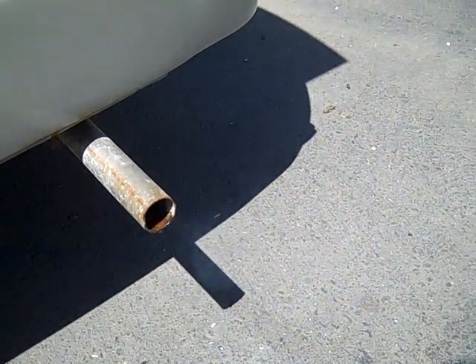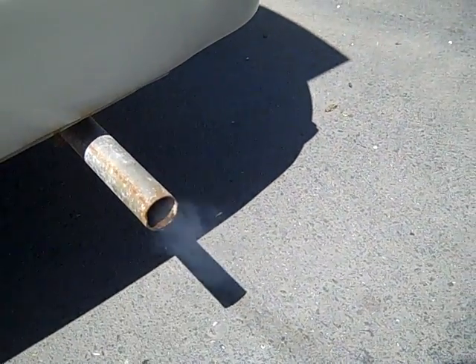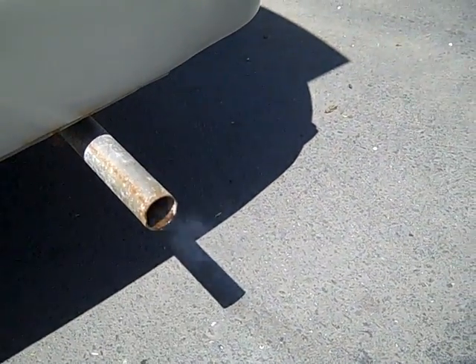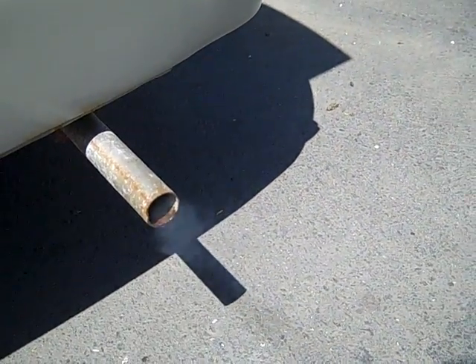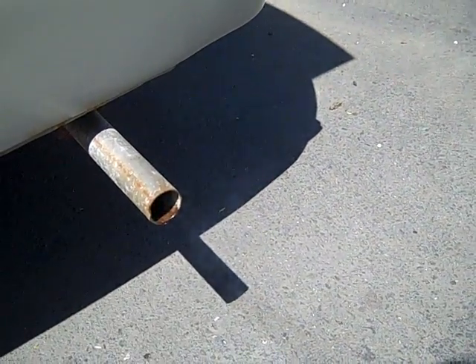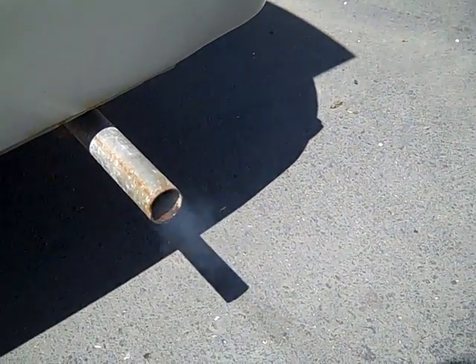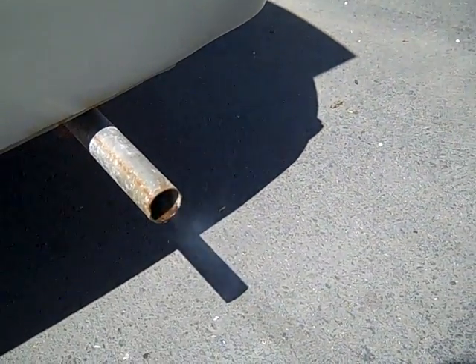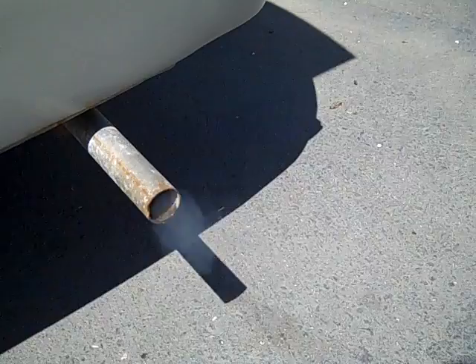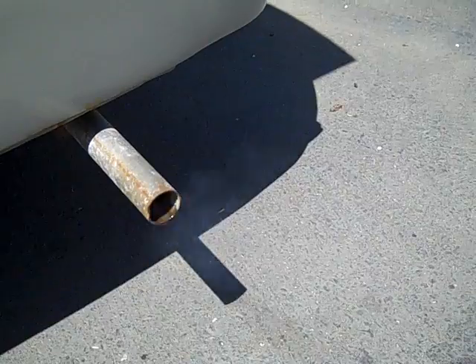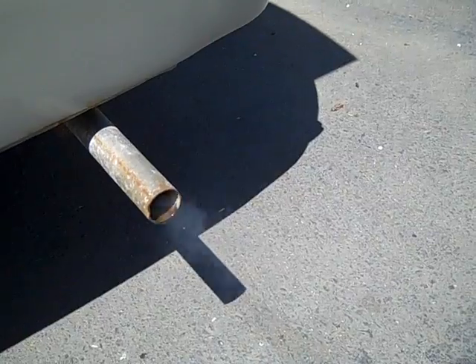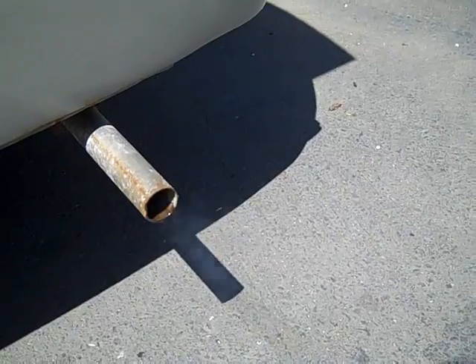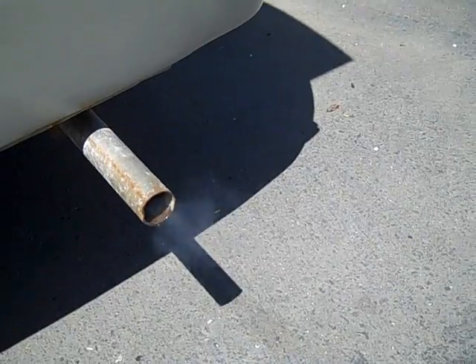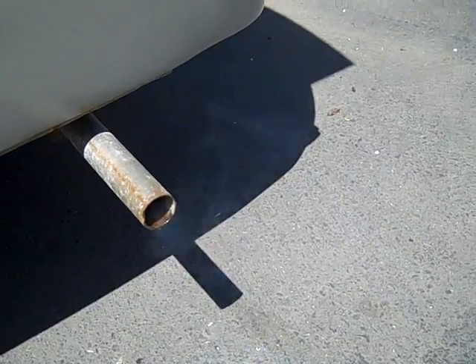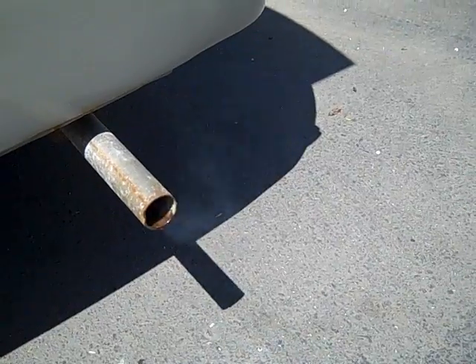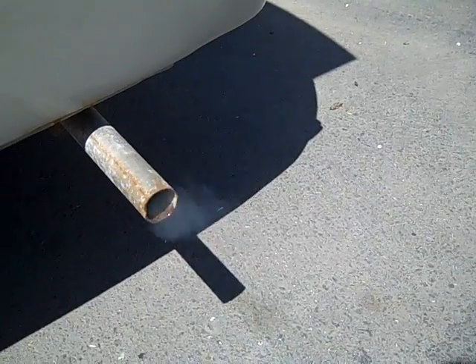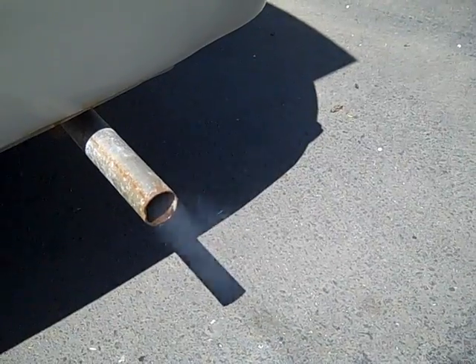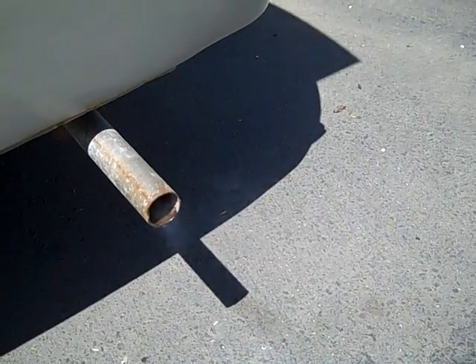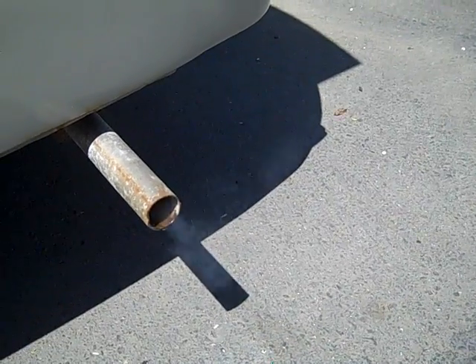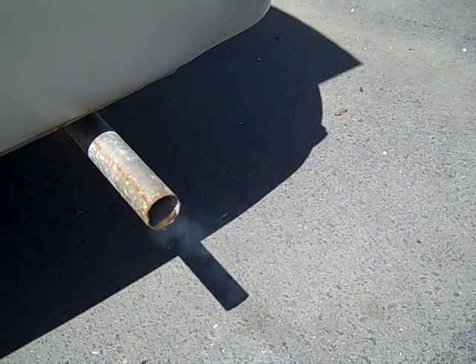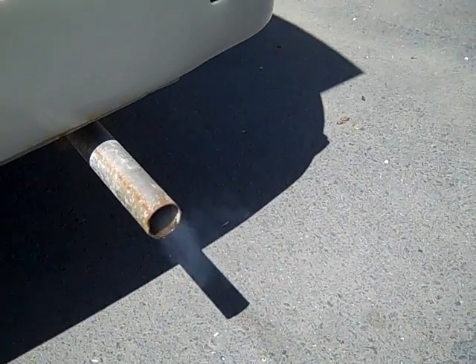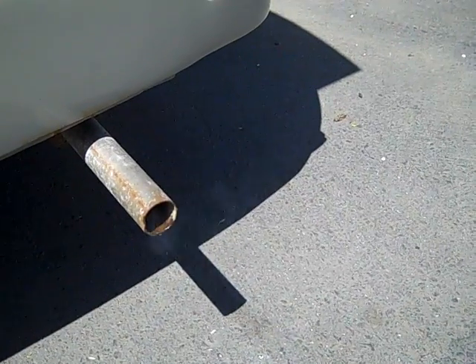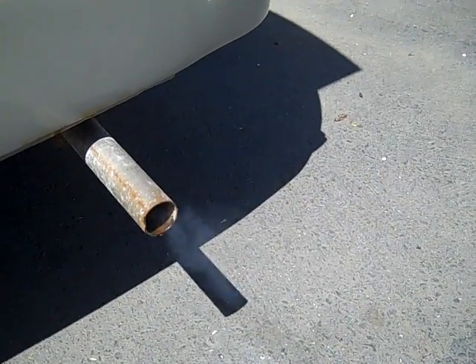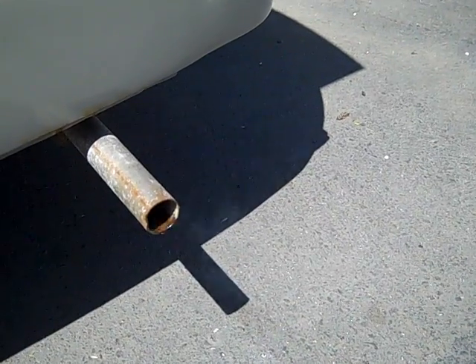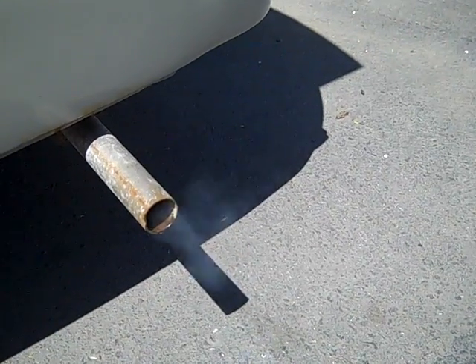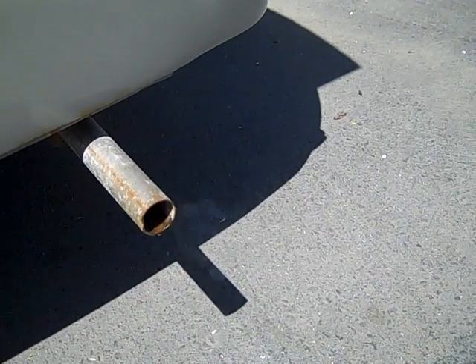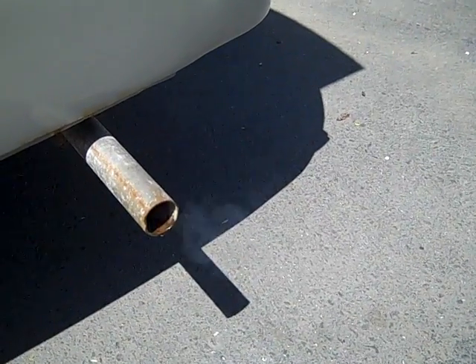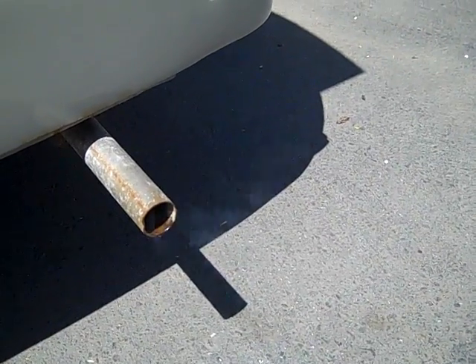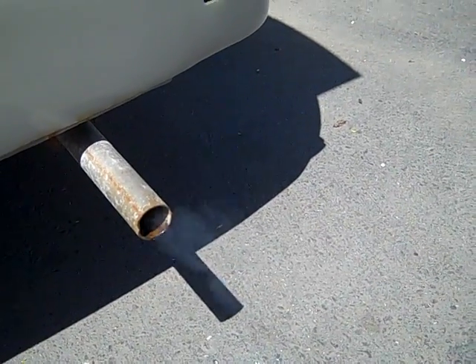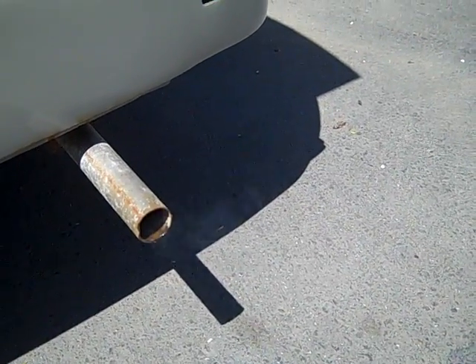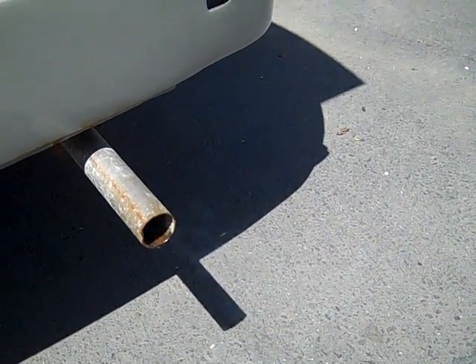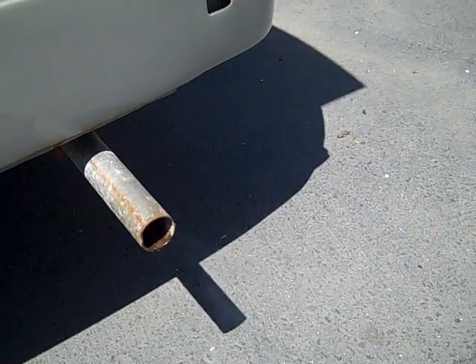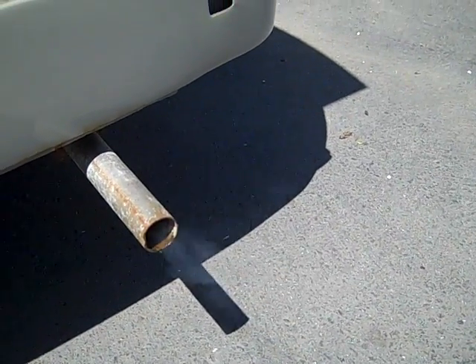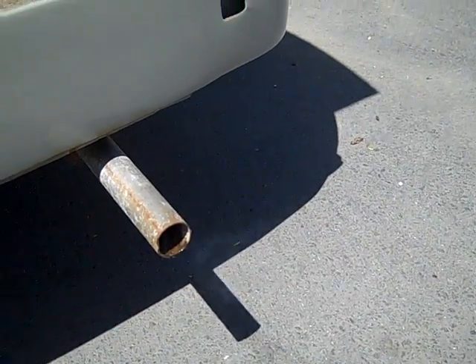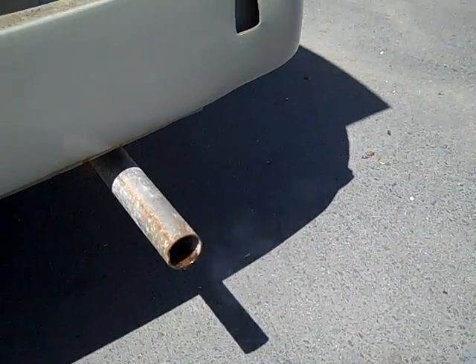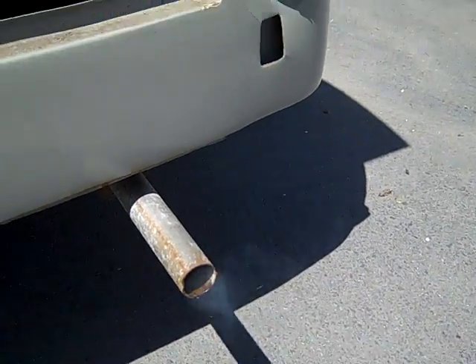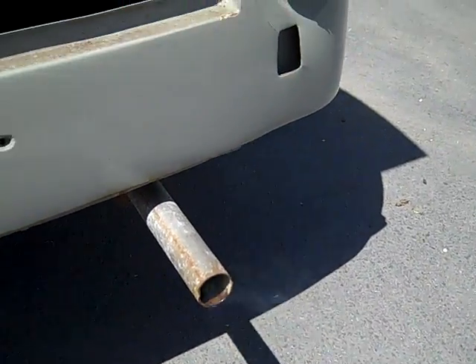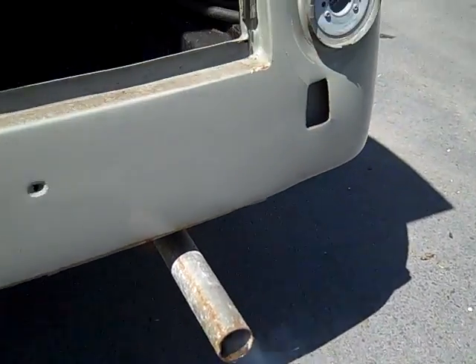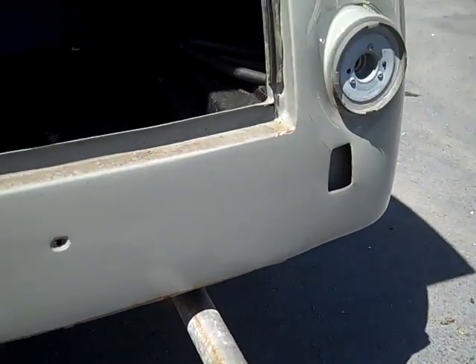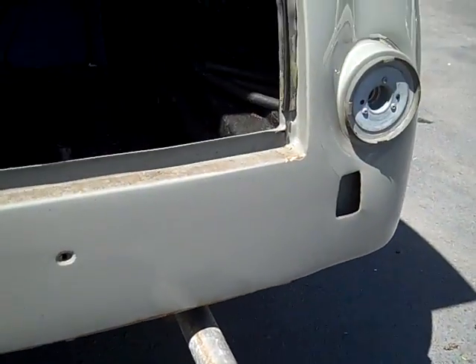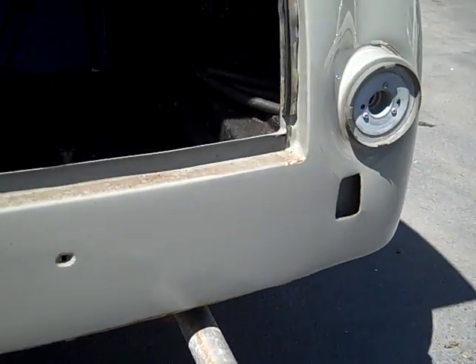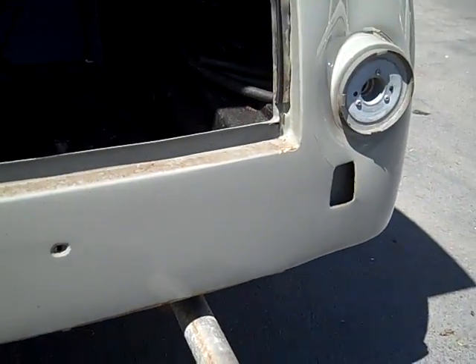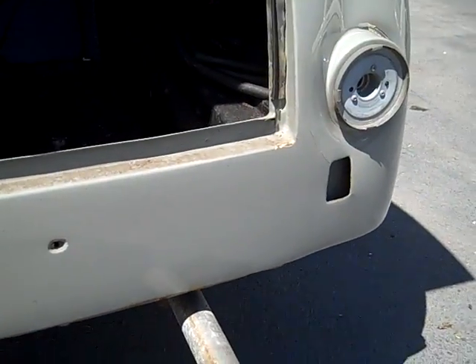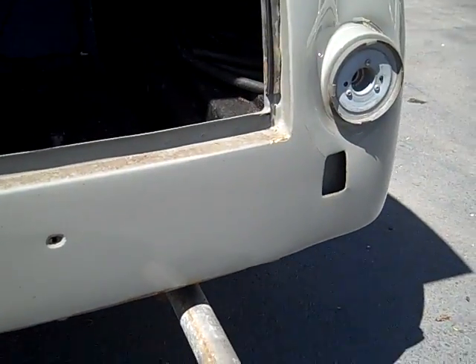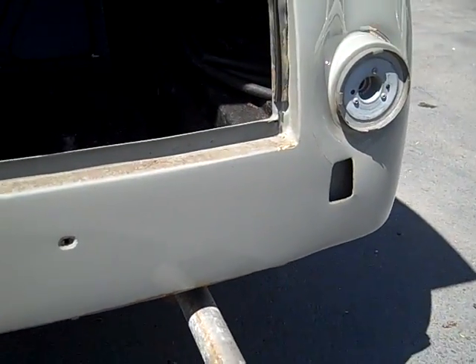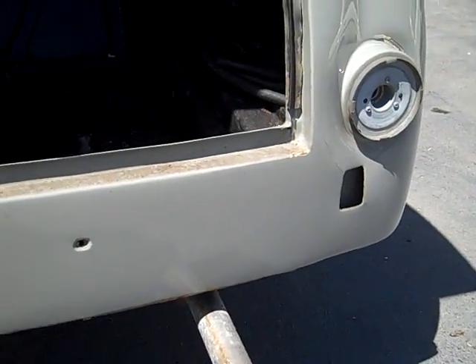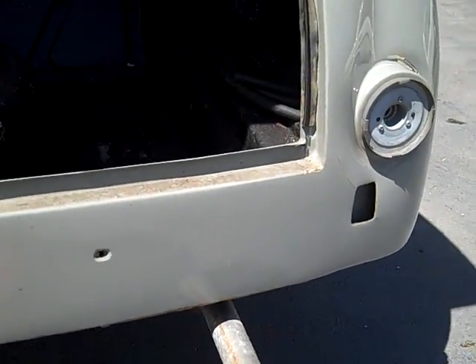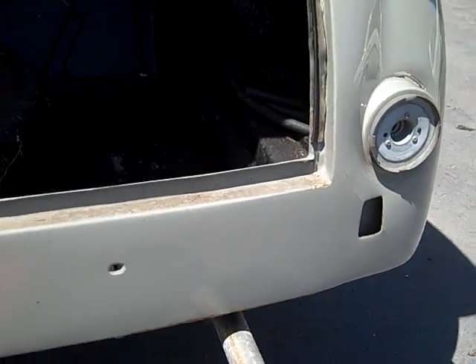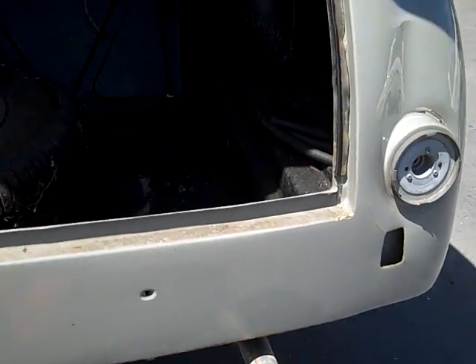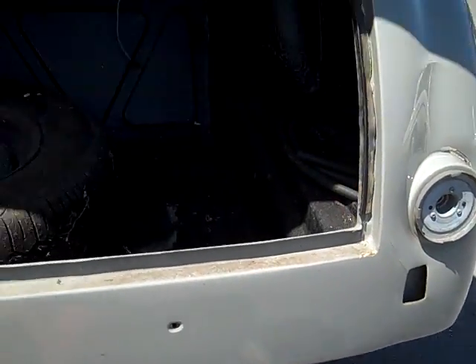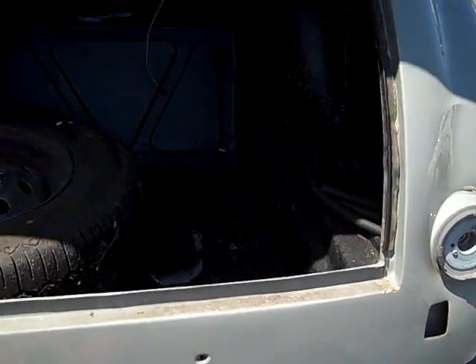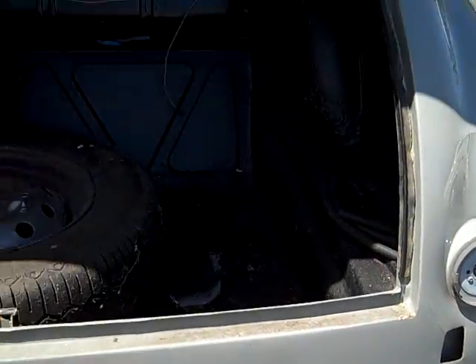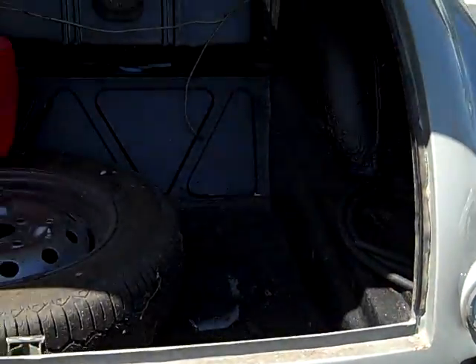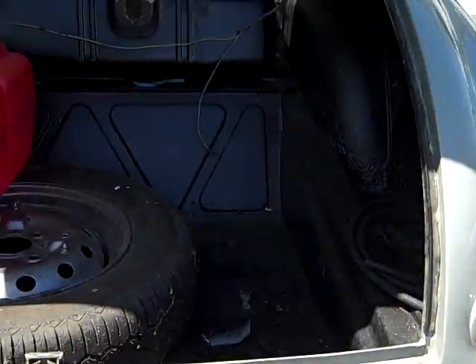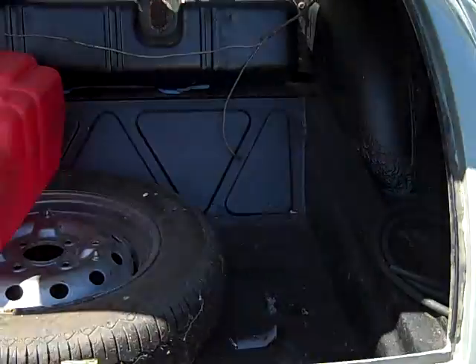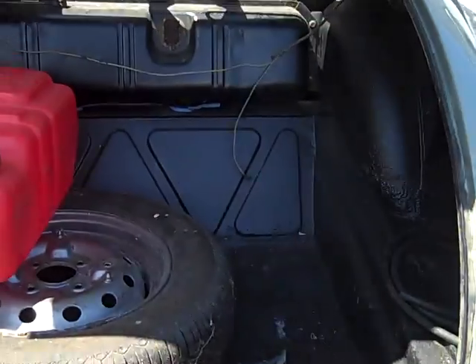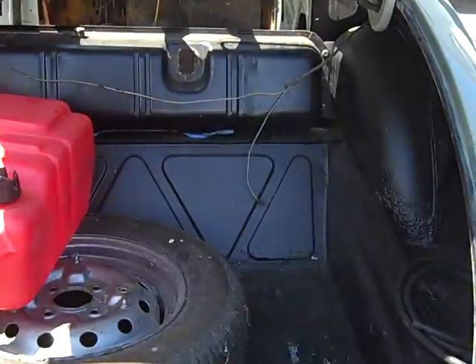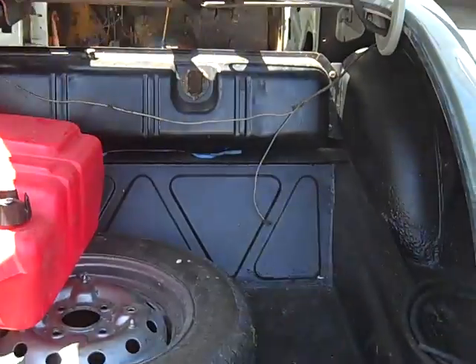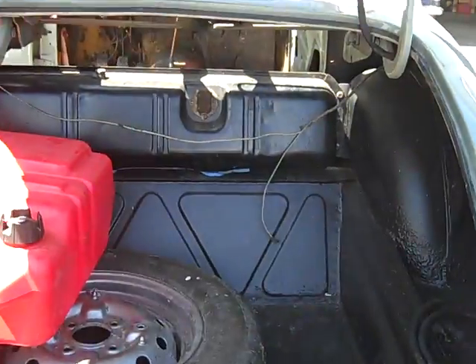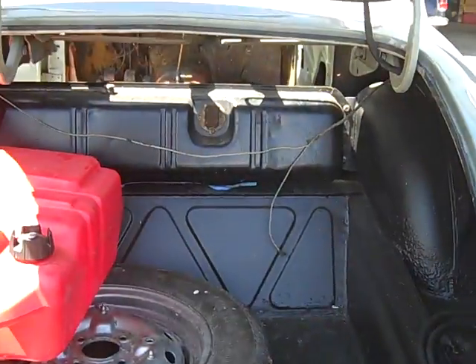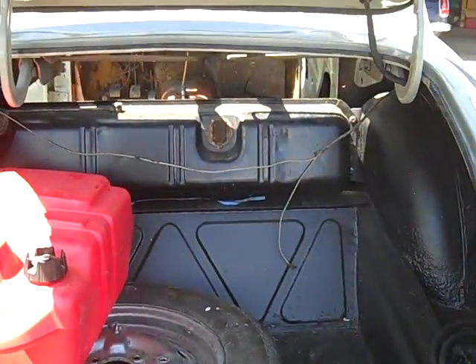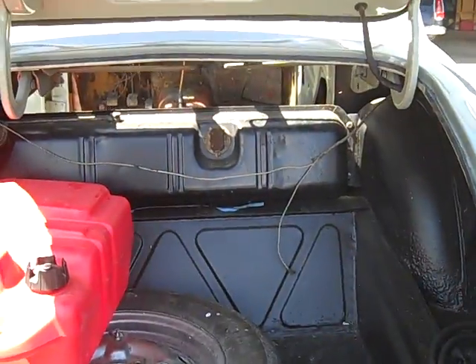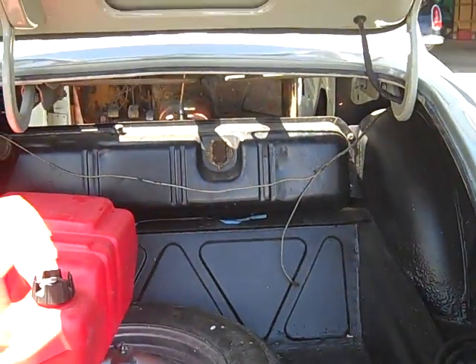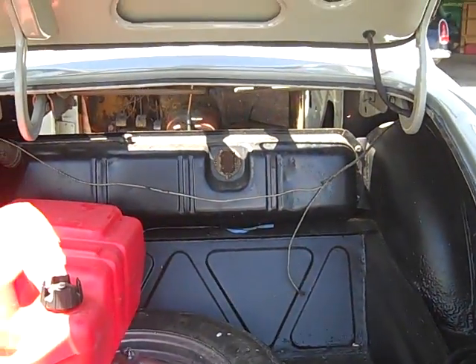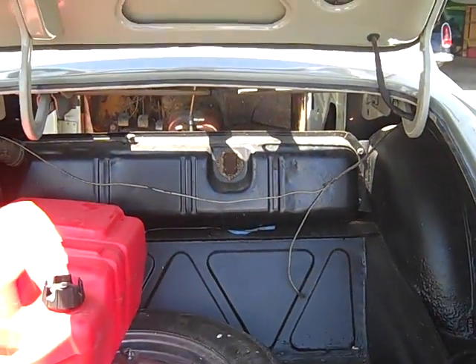I guess you can see in the monitor there a little smoke, a little blue smoke. We'll see what happens with a little running time.